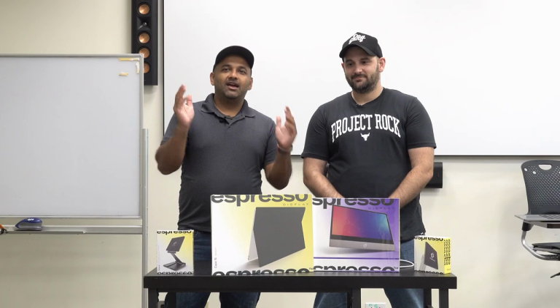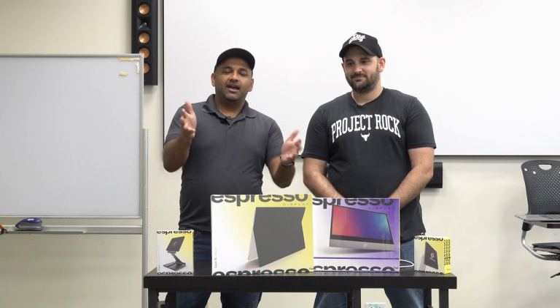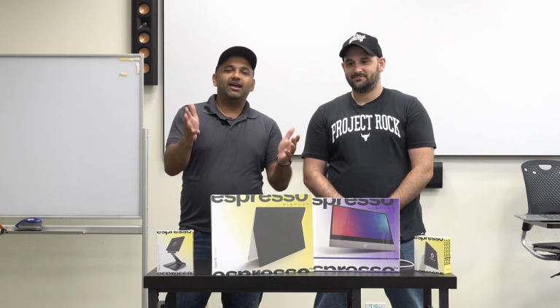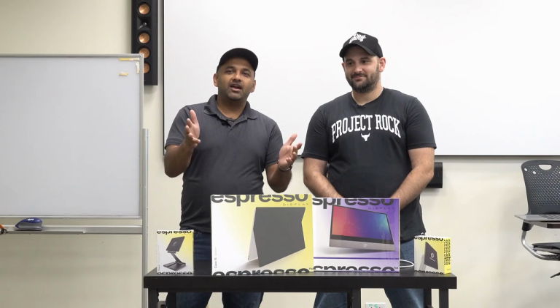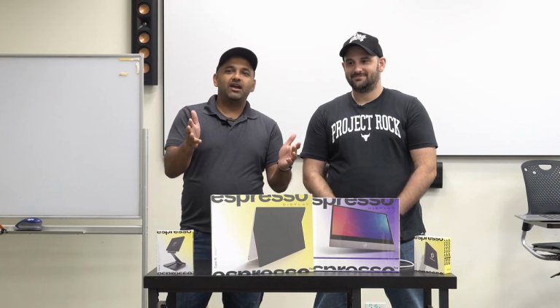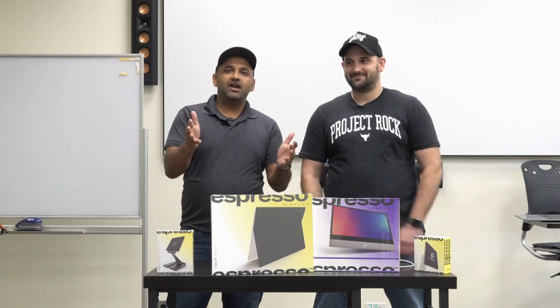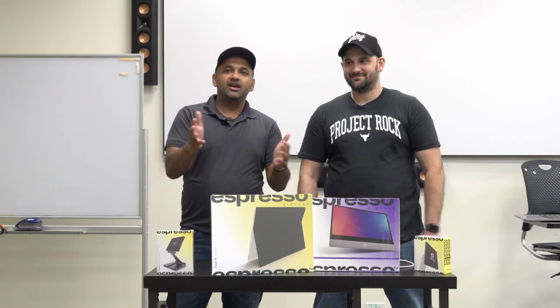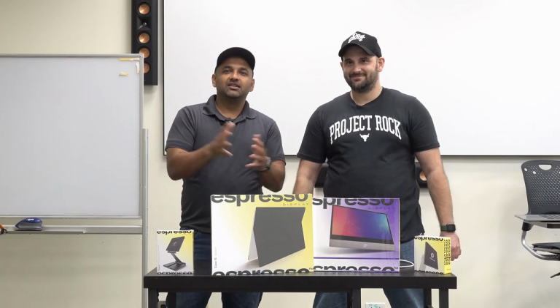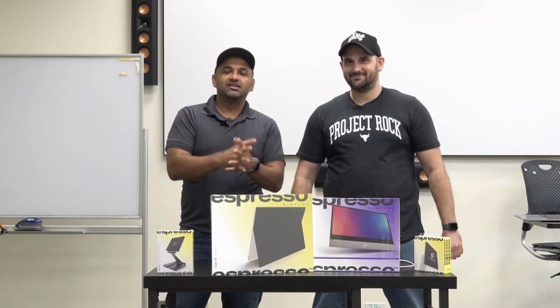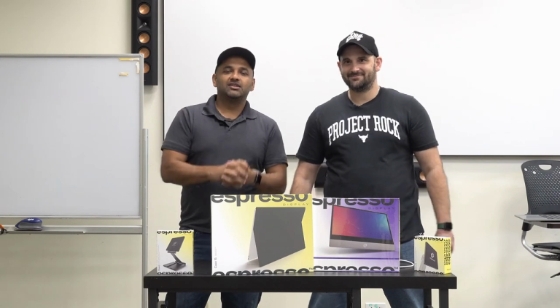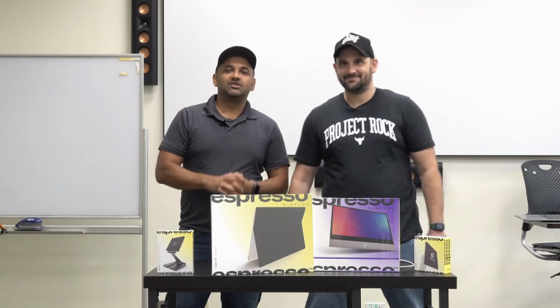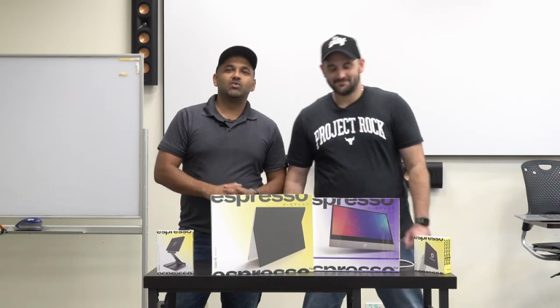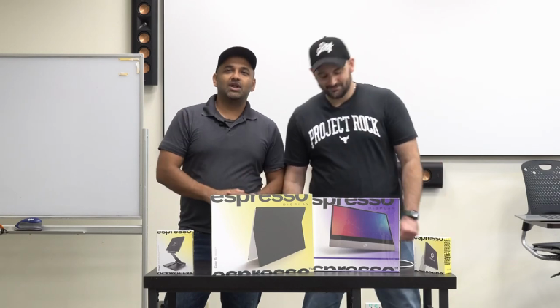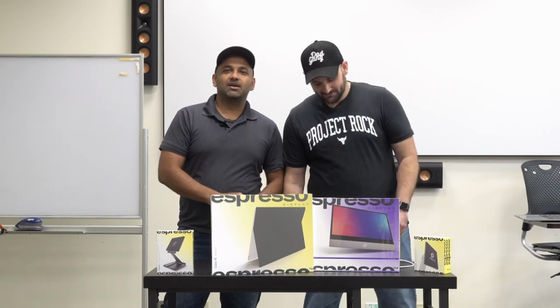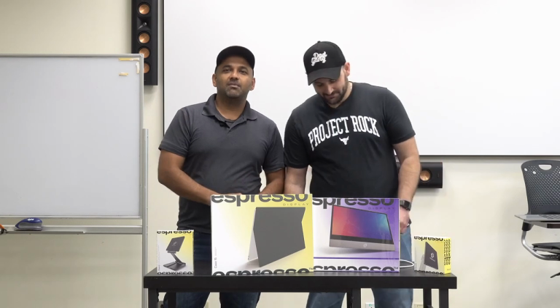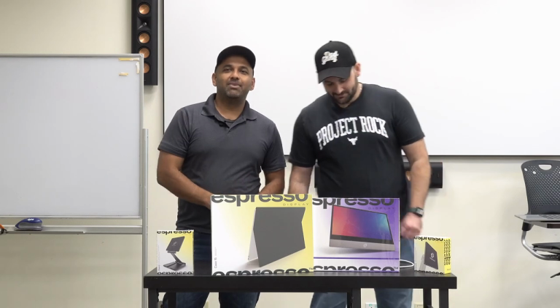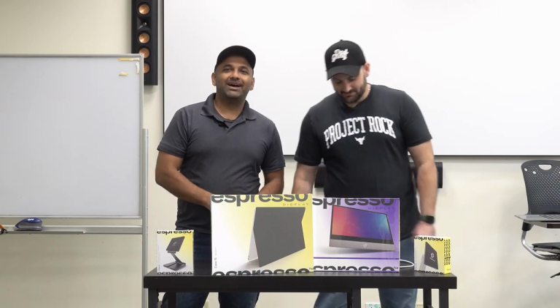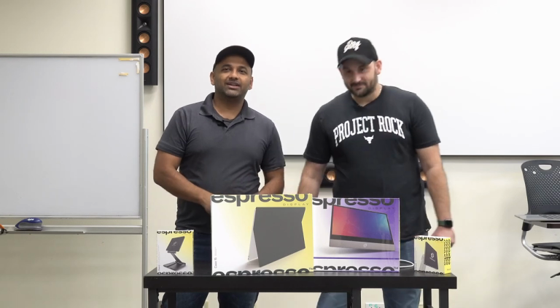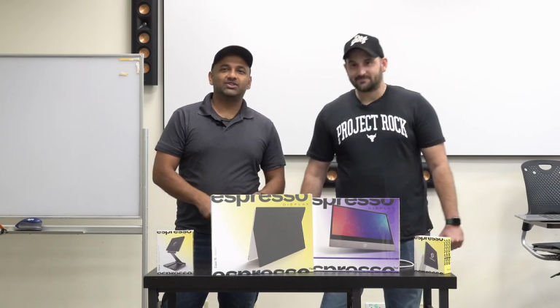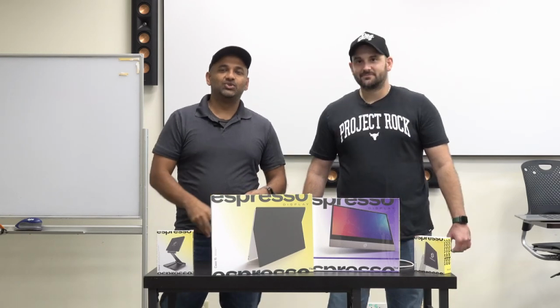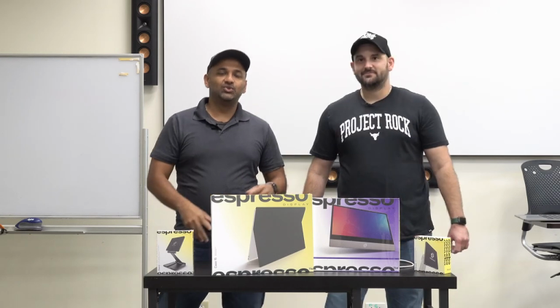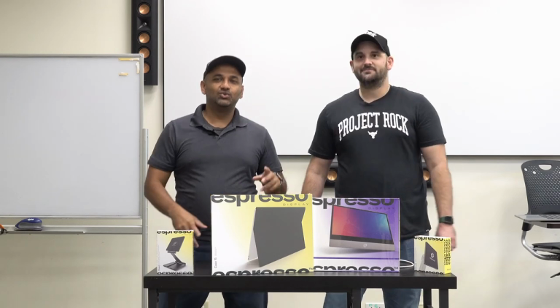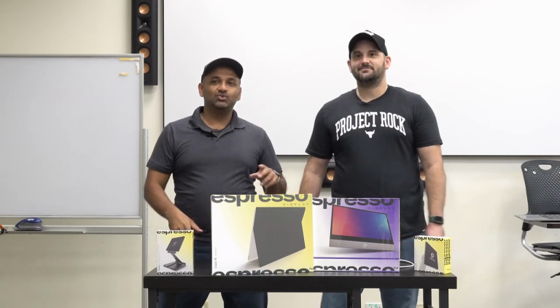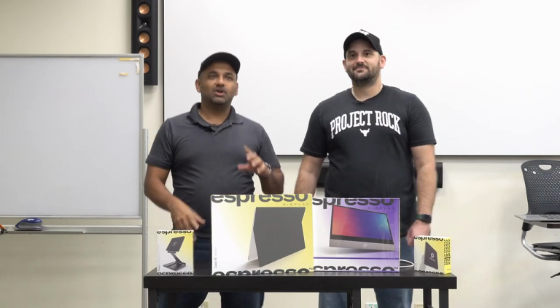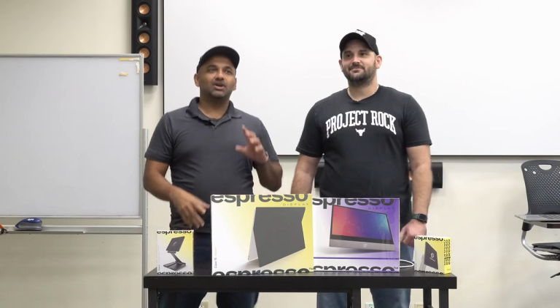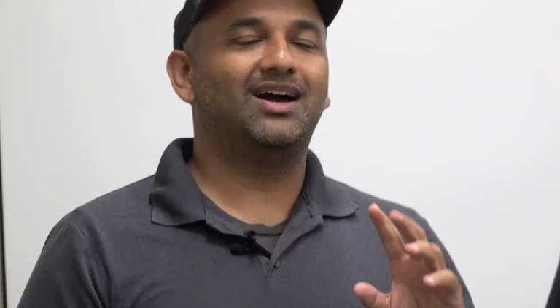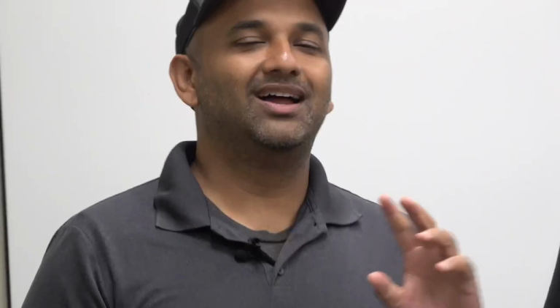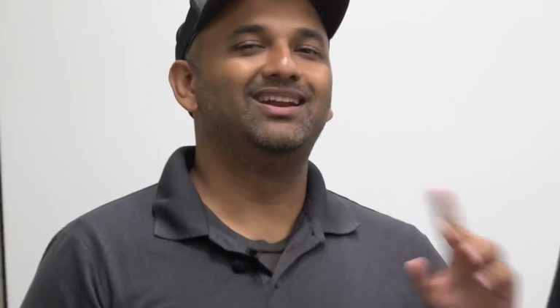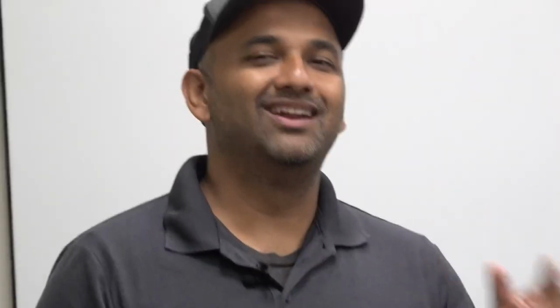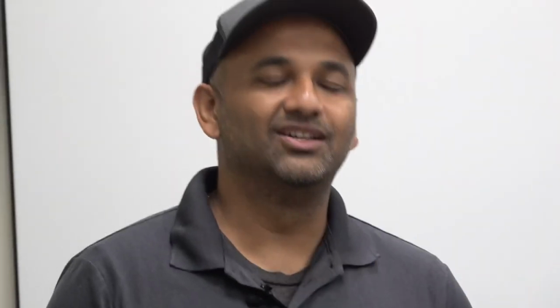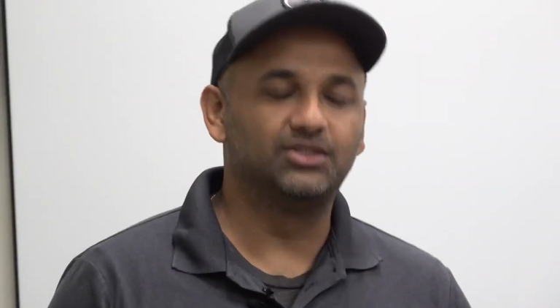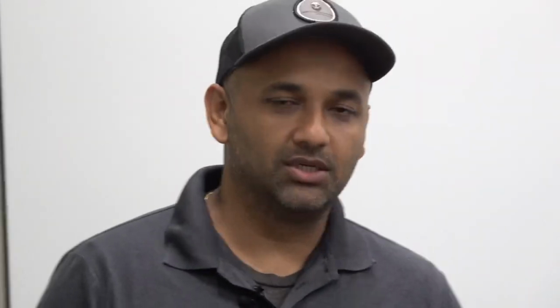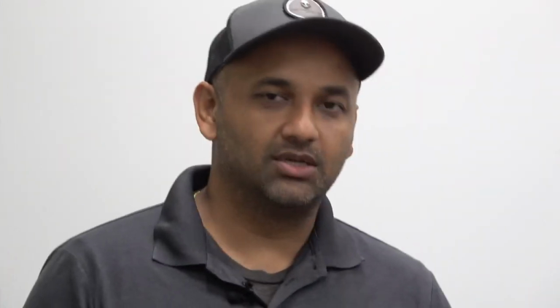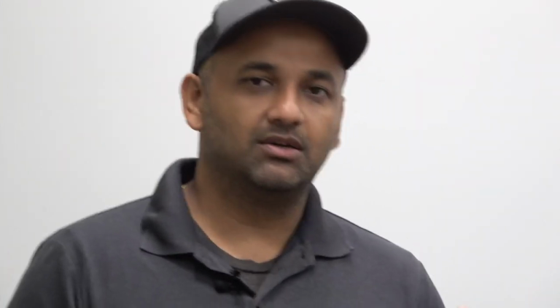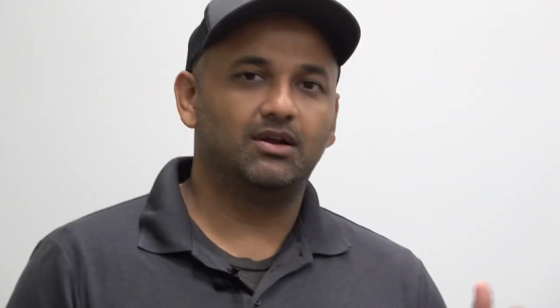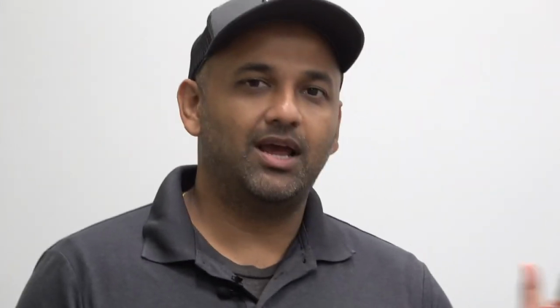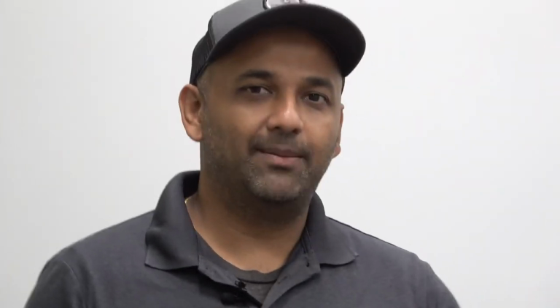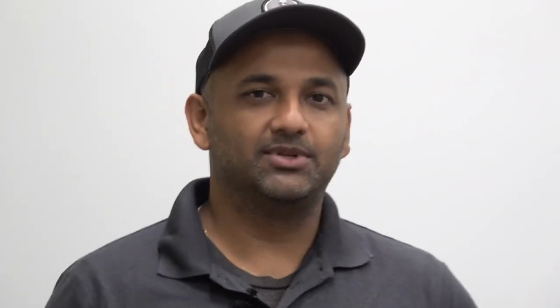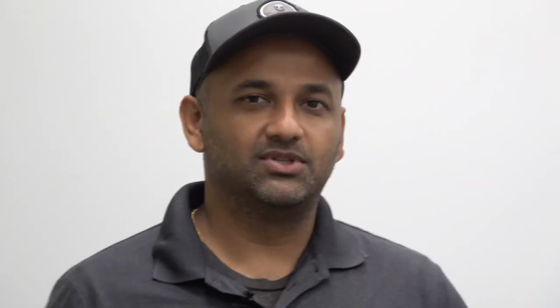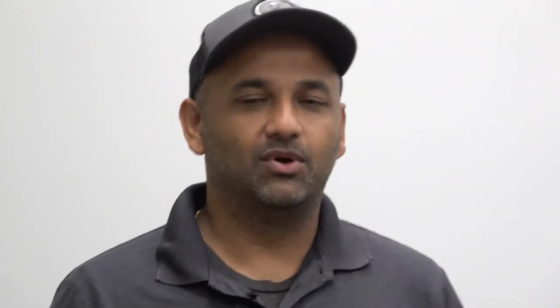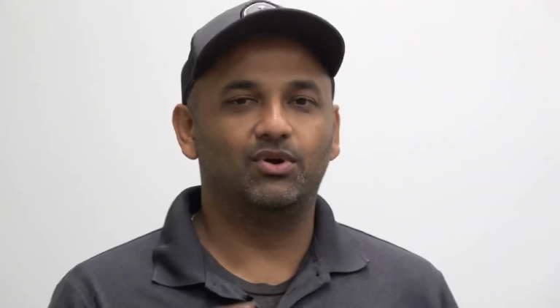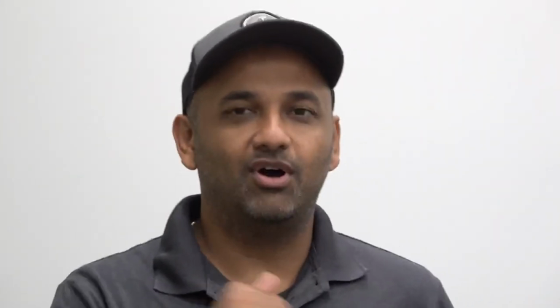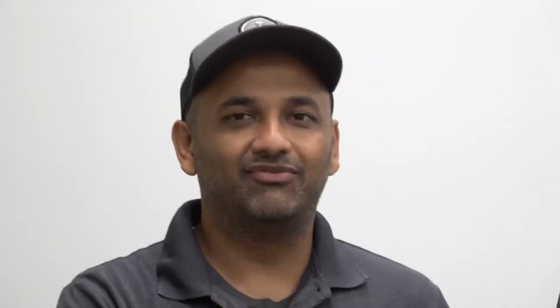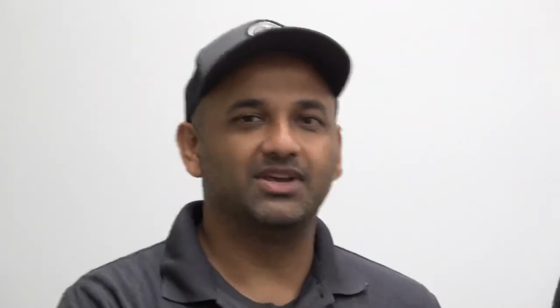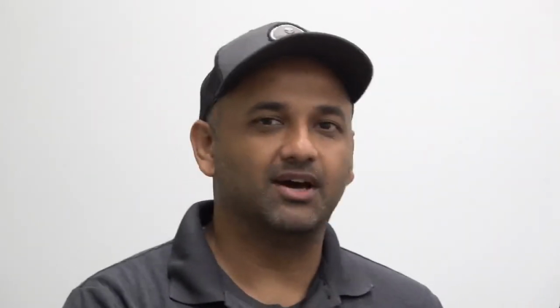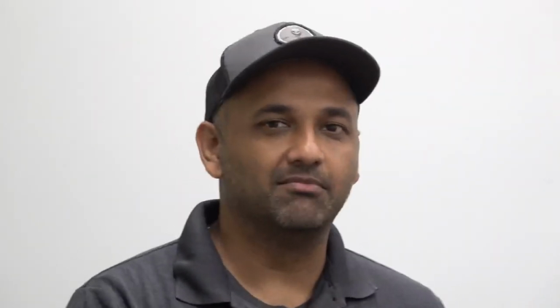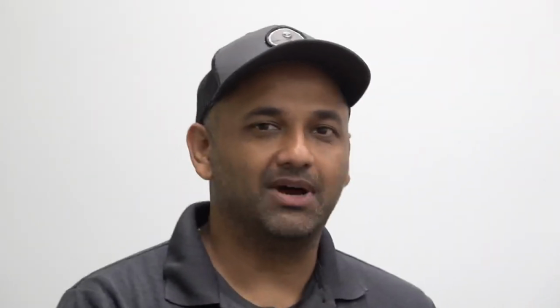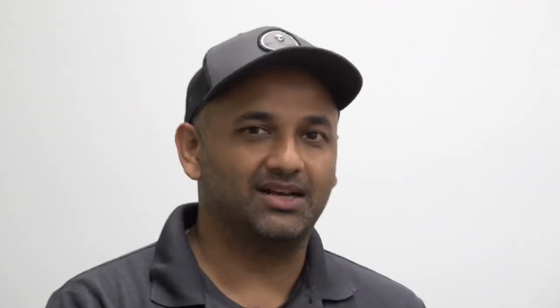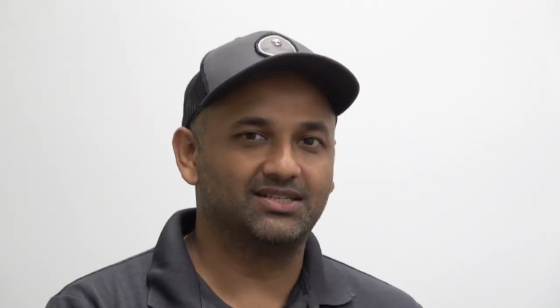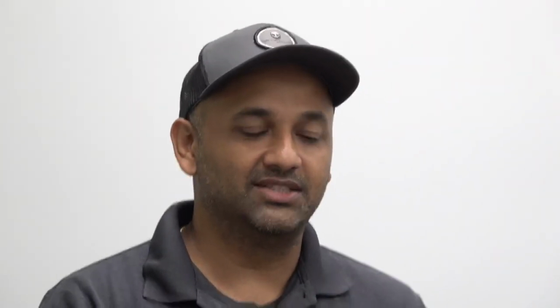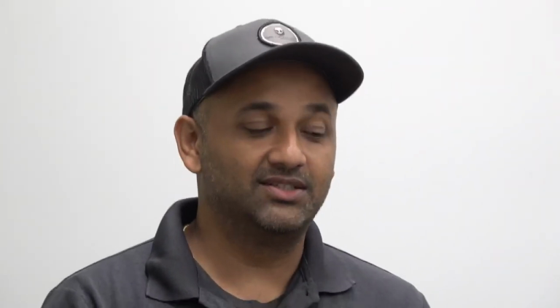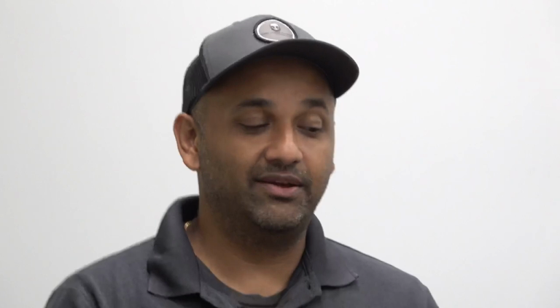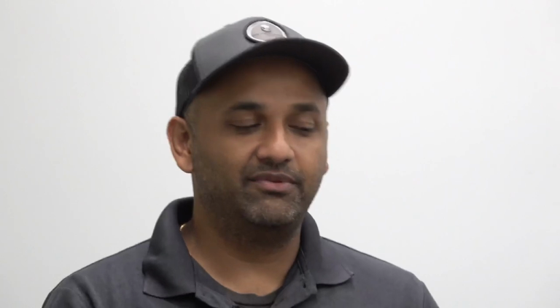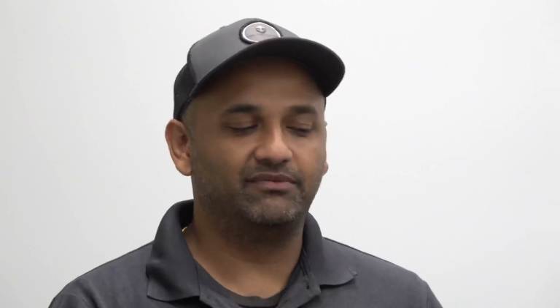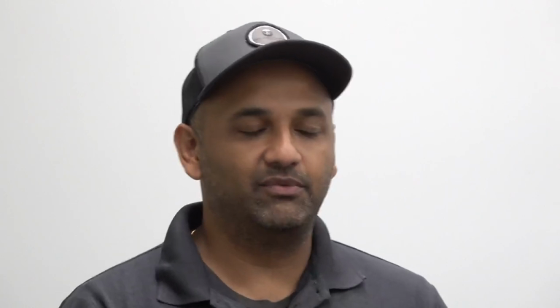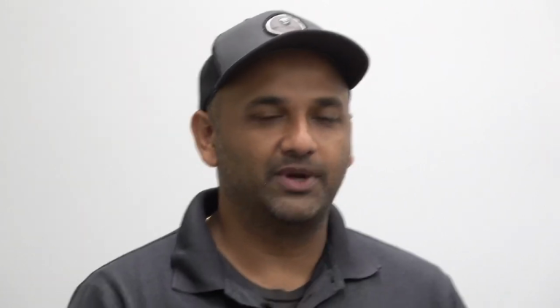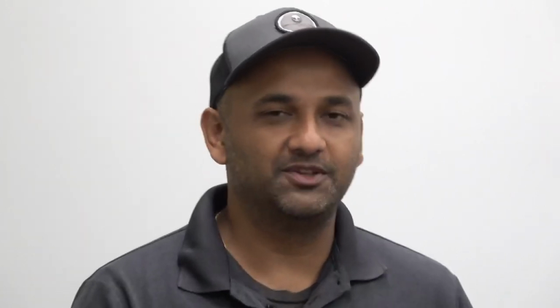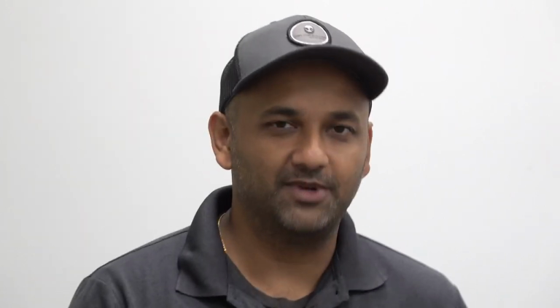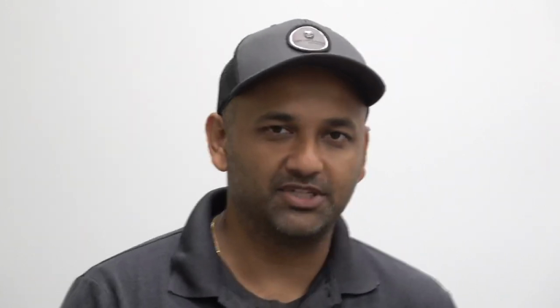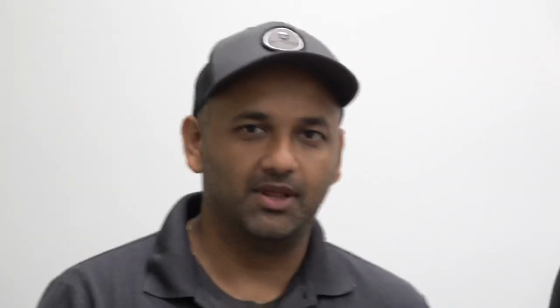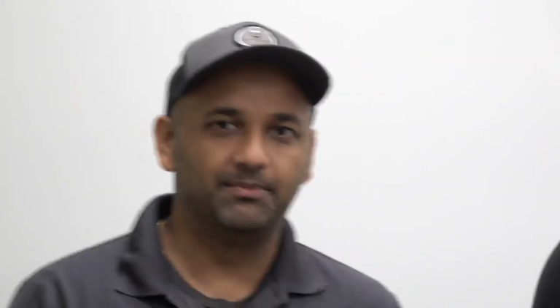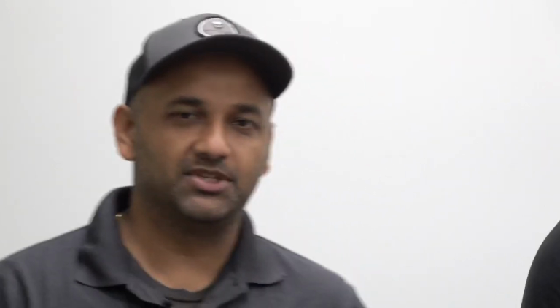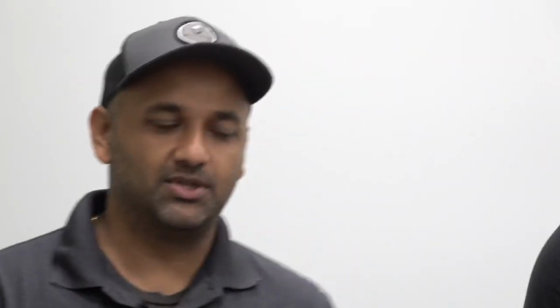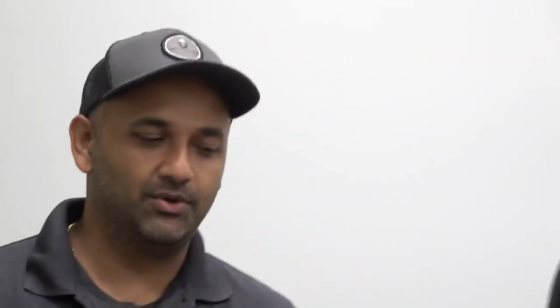Hey hey hey, listeners. Welcome back to another episode of The Unboxing. Today we have a very special episode.